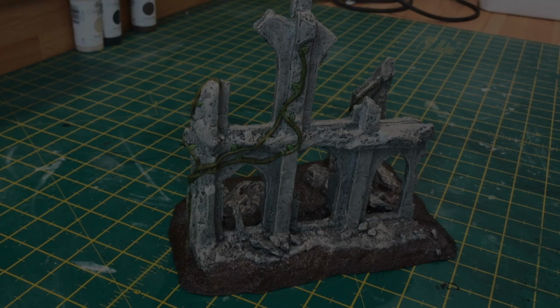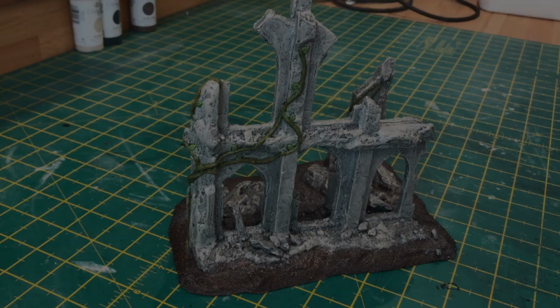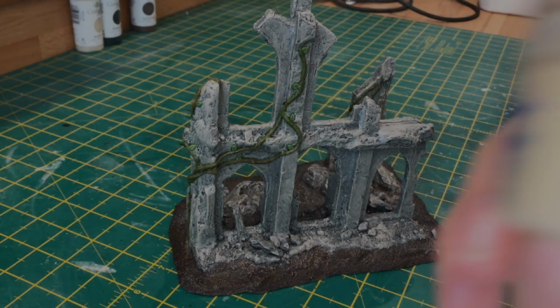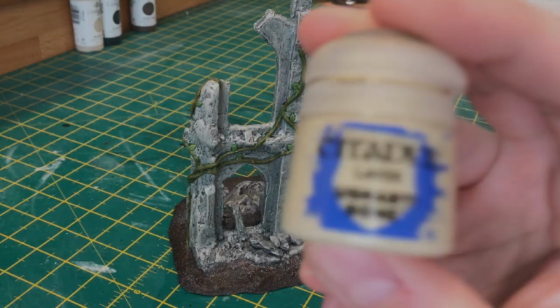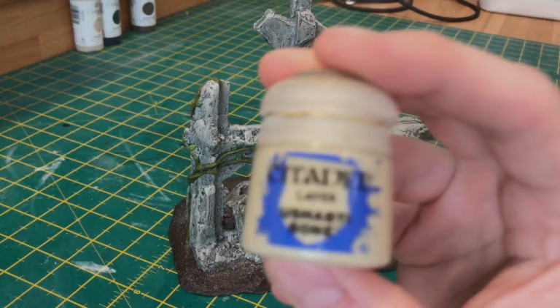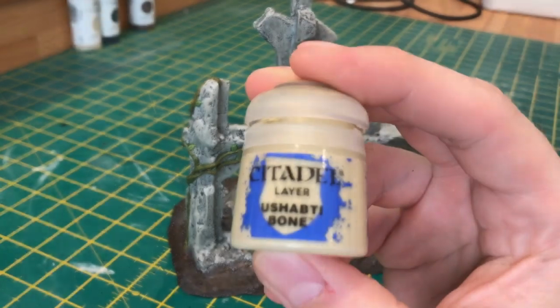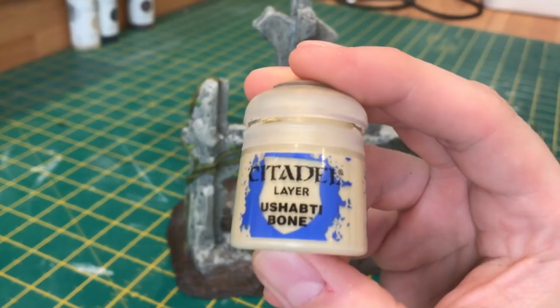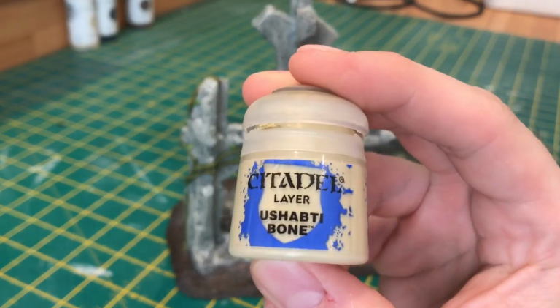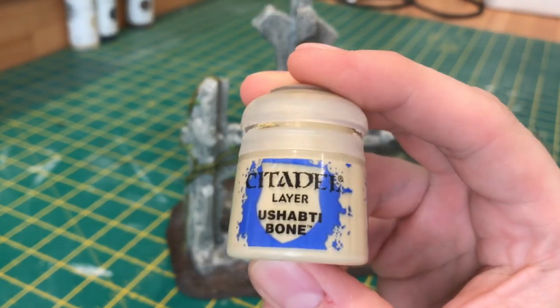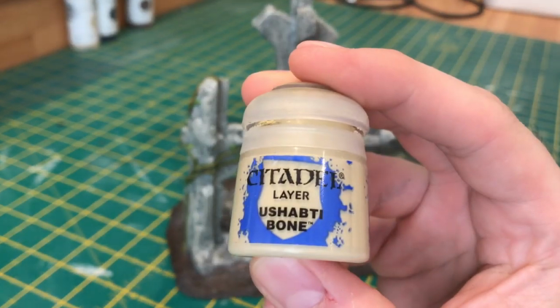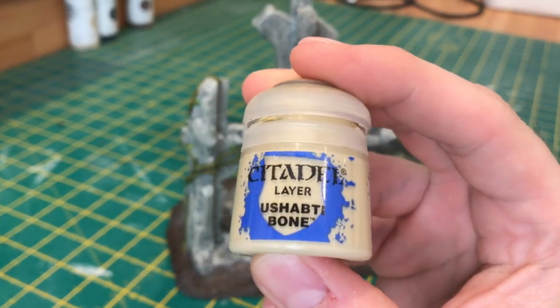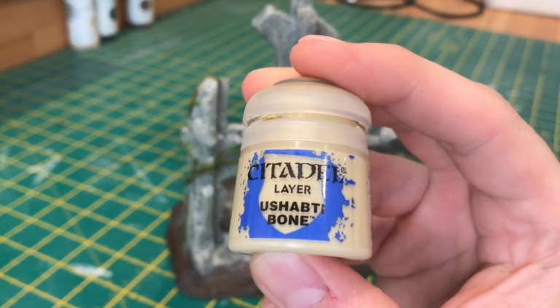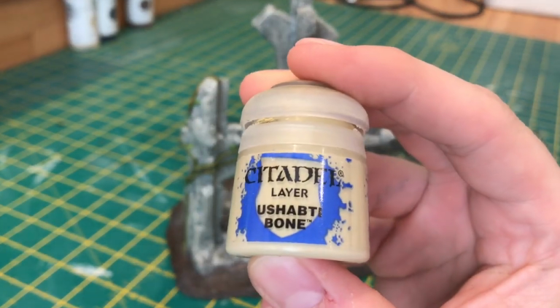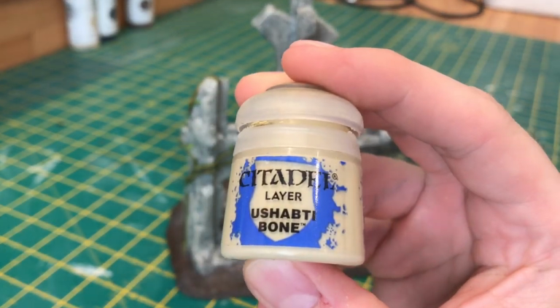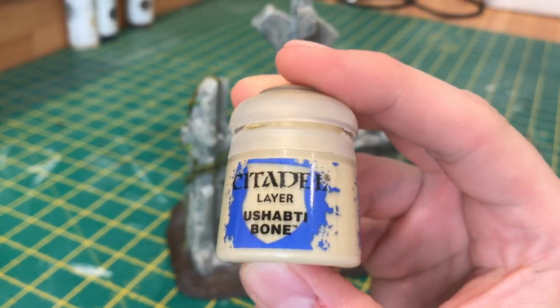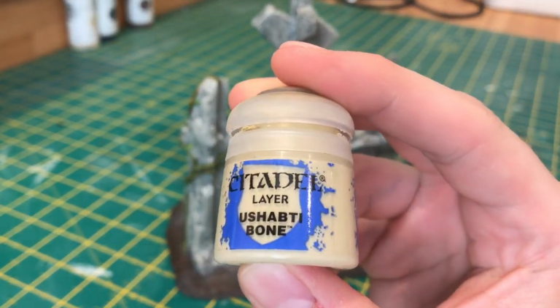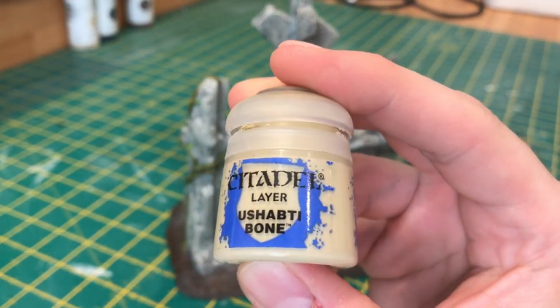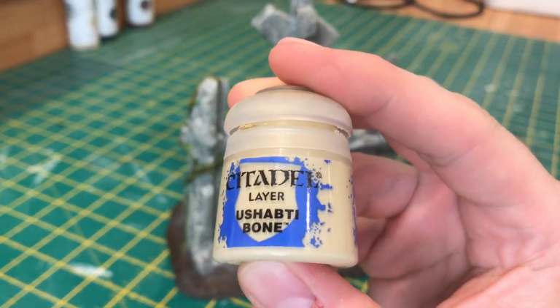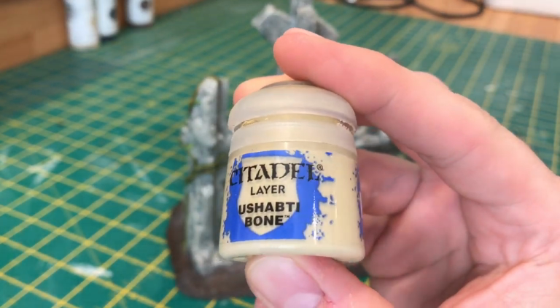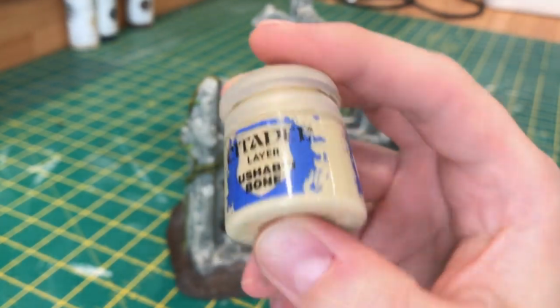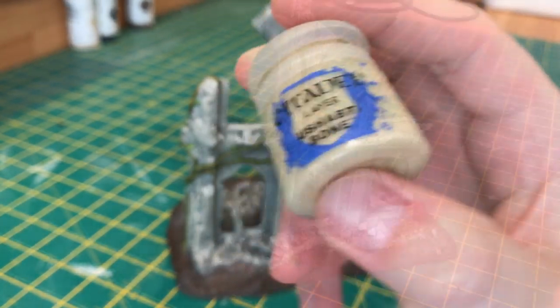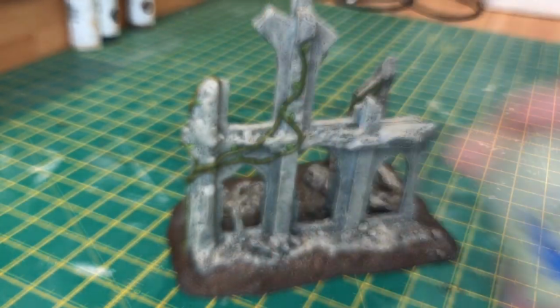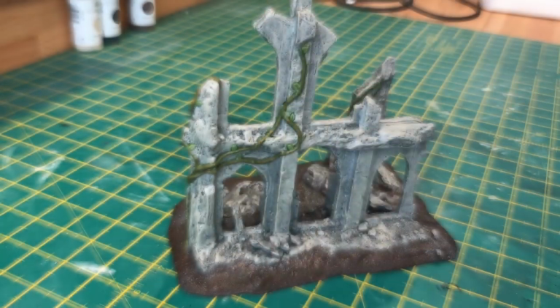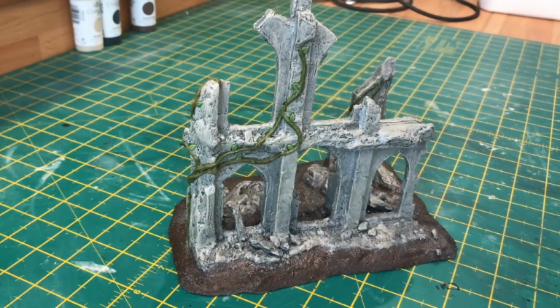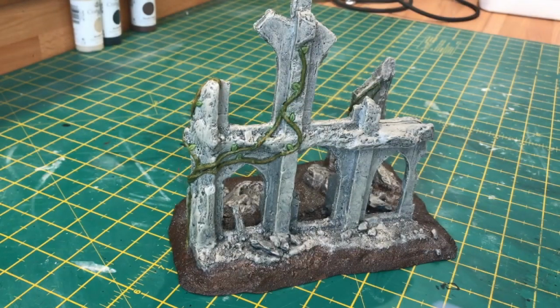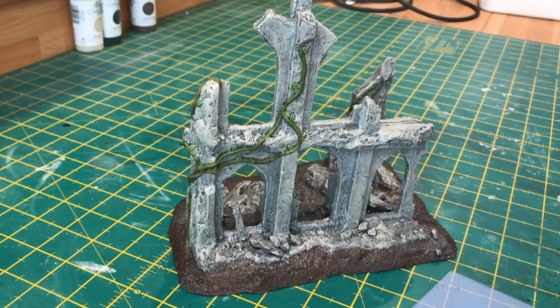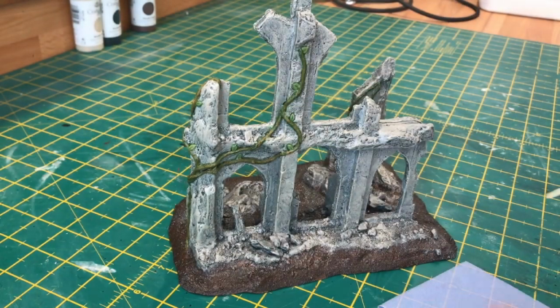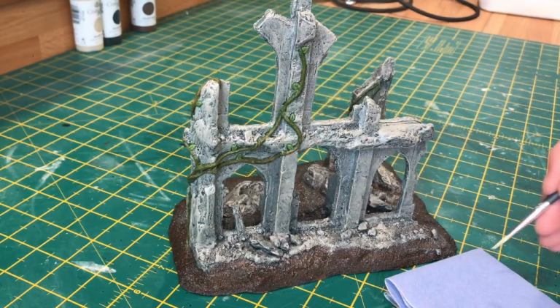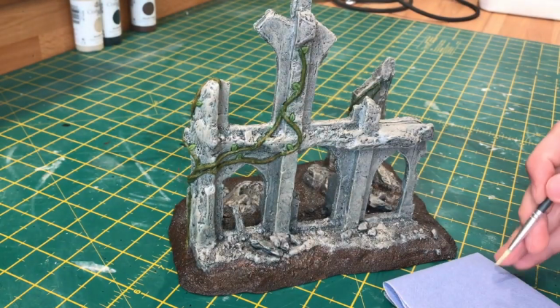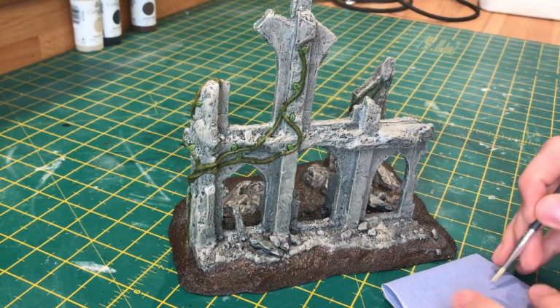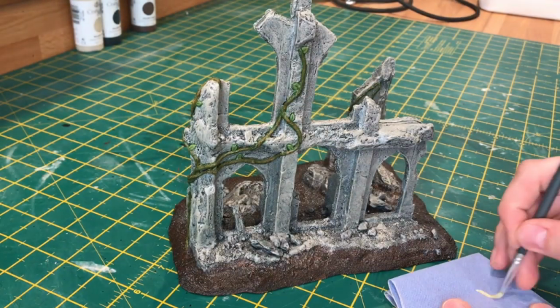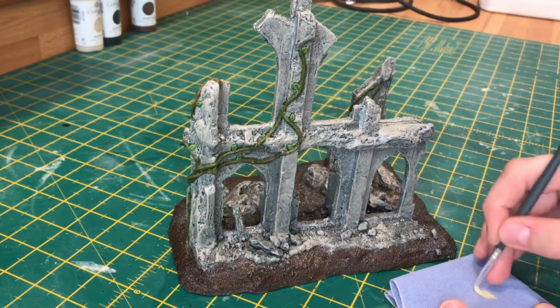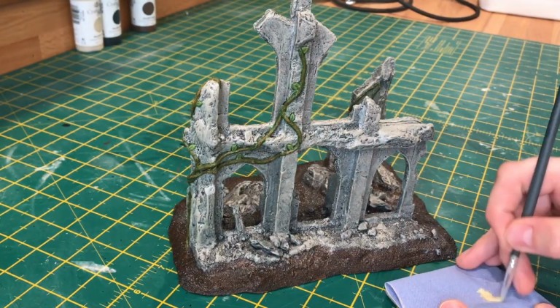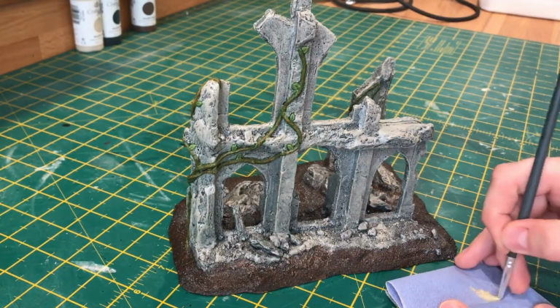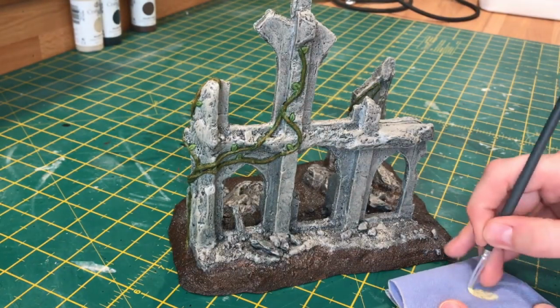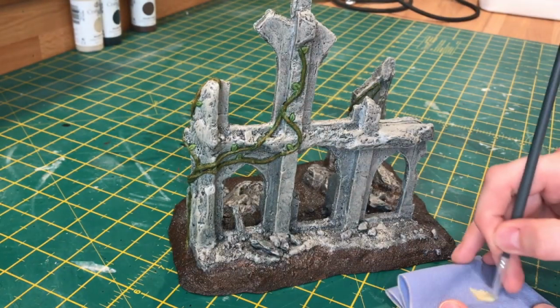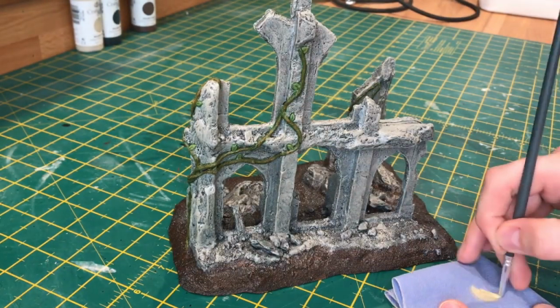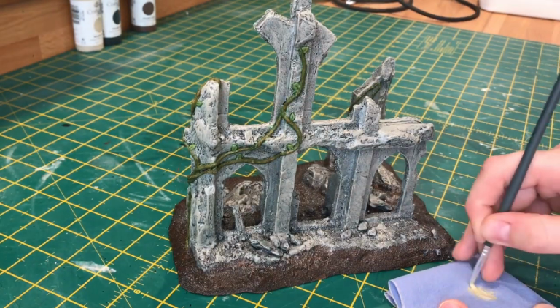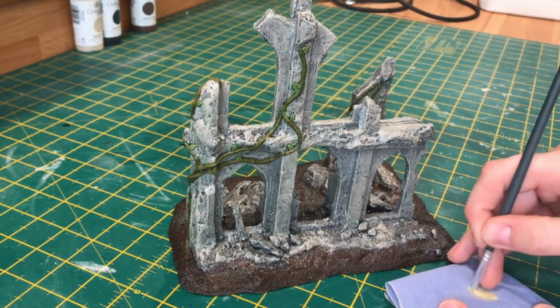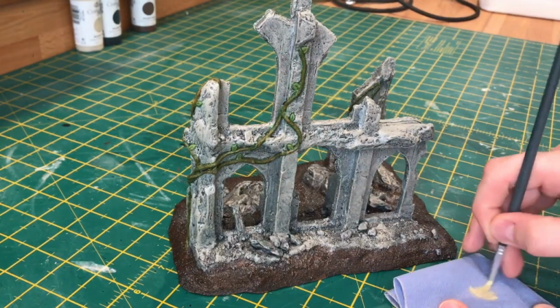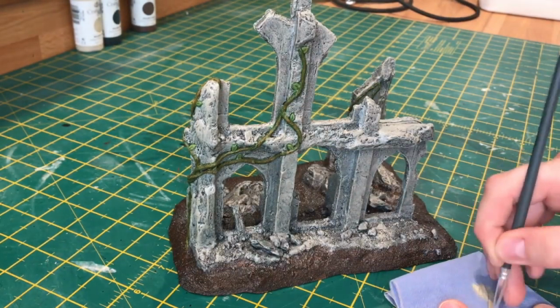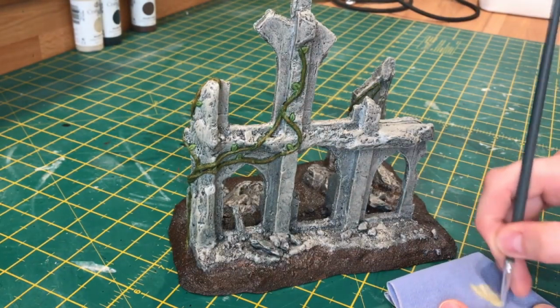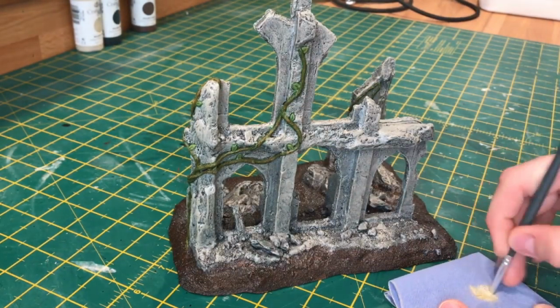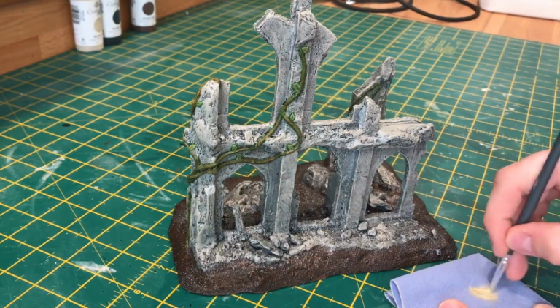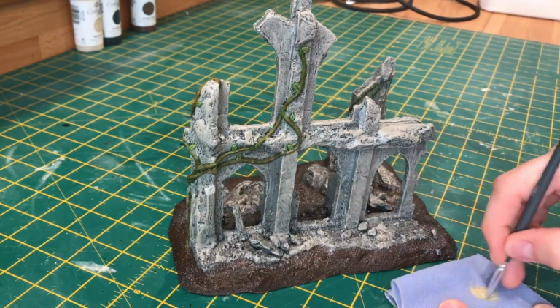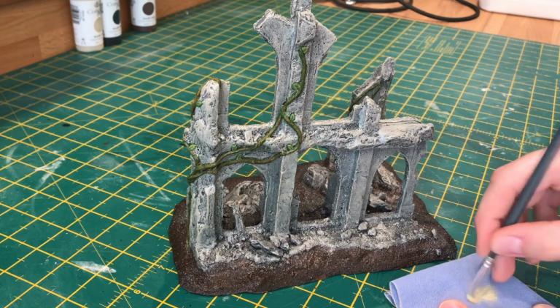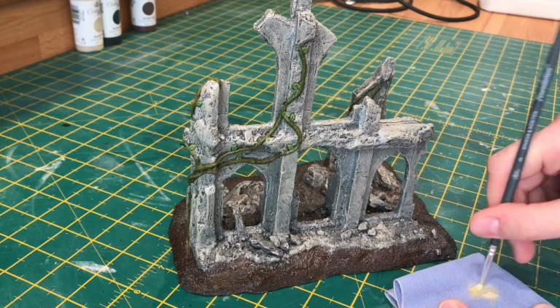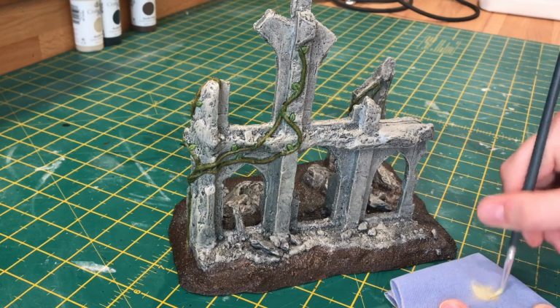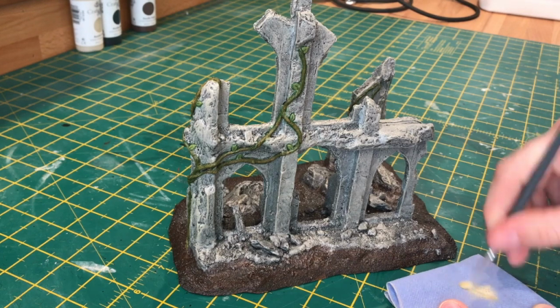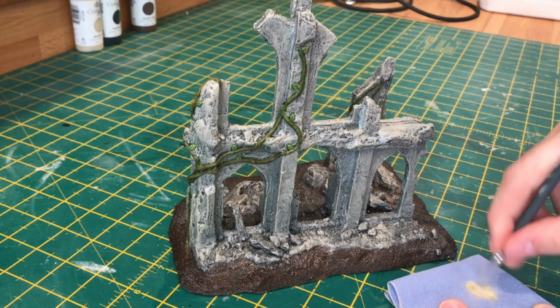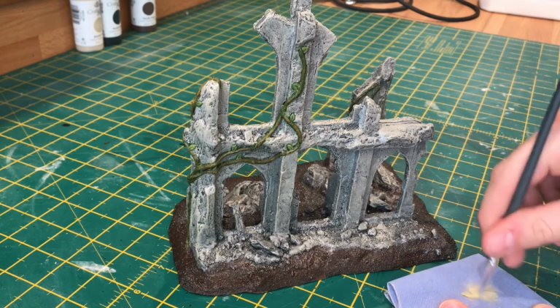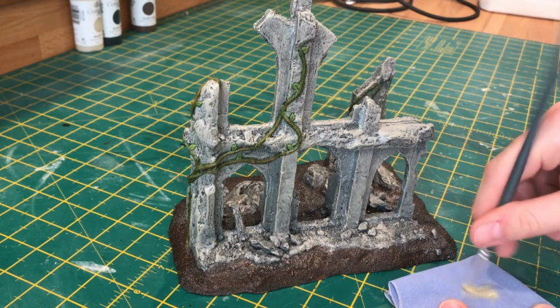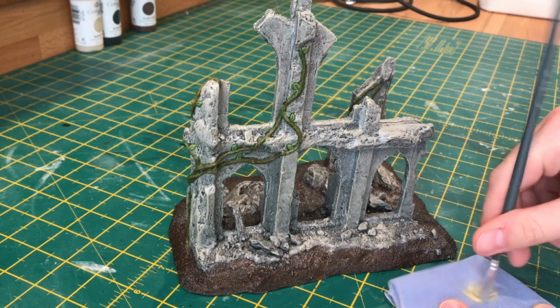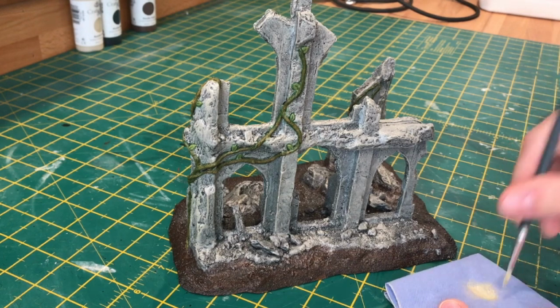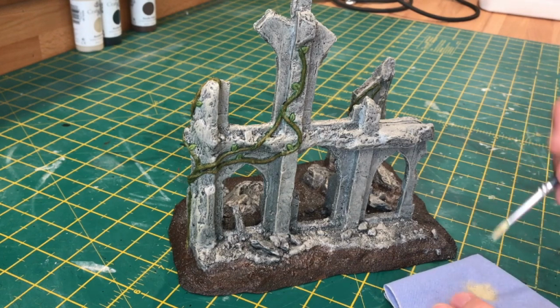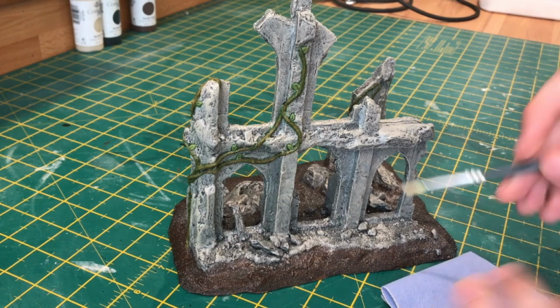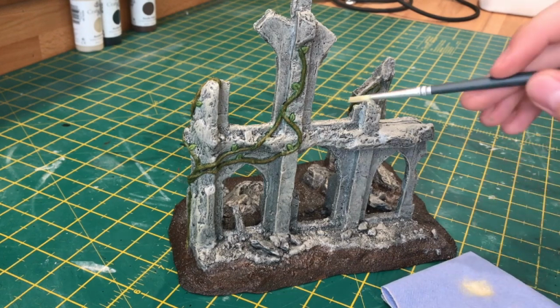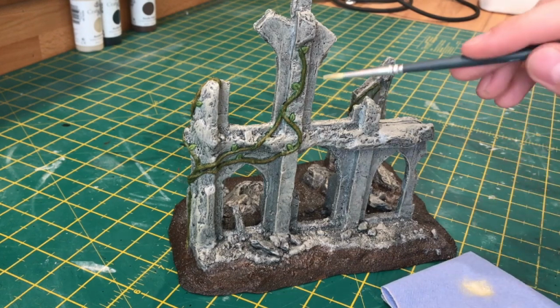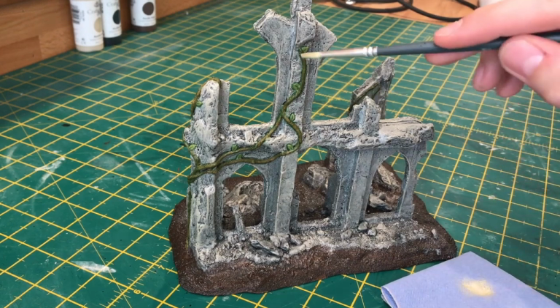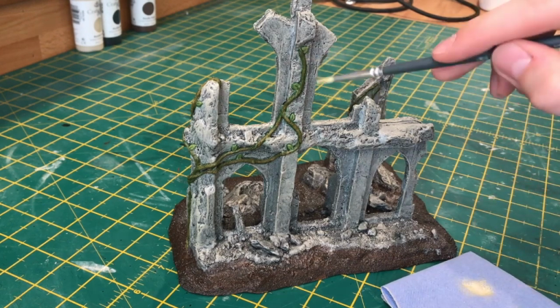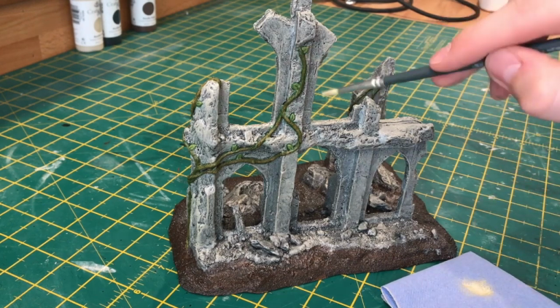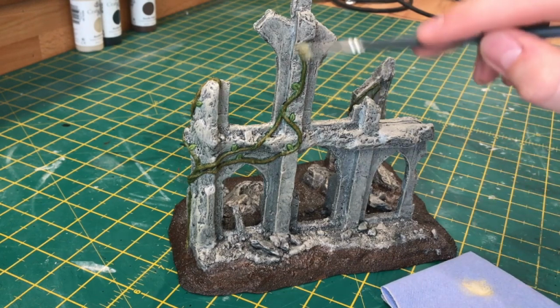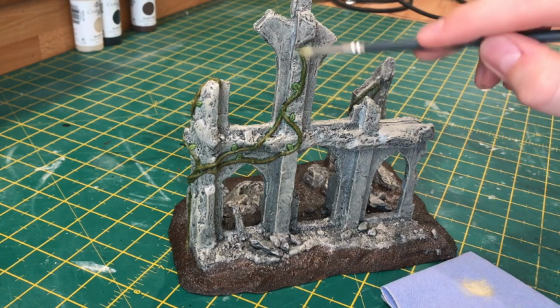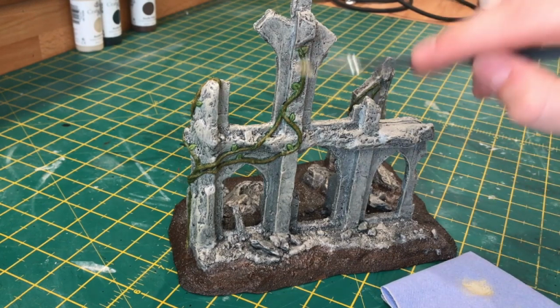To highlight the vines, I'm going to use Ushabti Bone. This is just a little quick dry brush to bring out any details that the wash may have covered up.